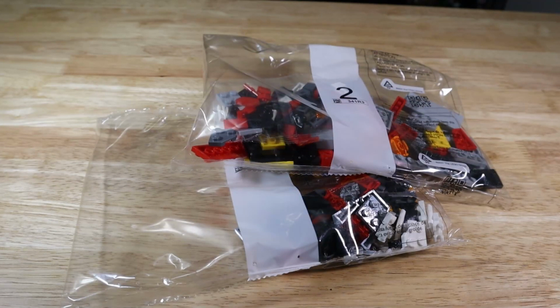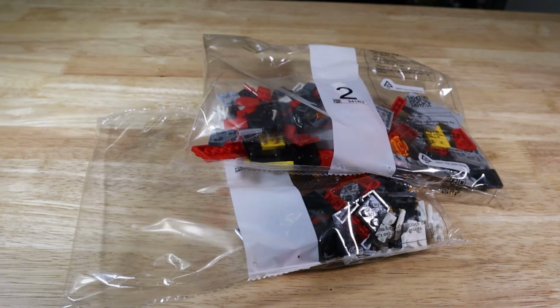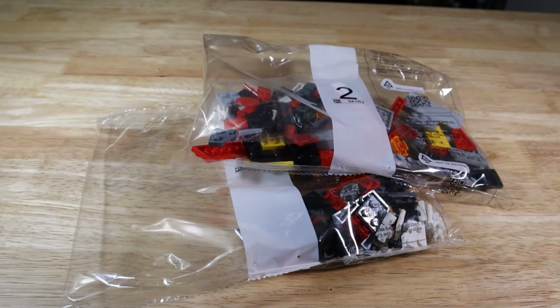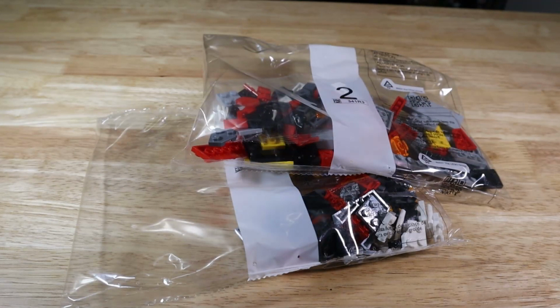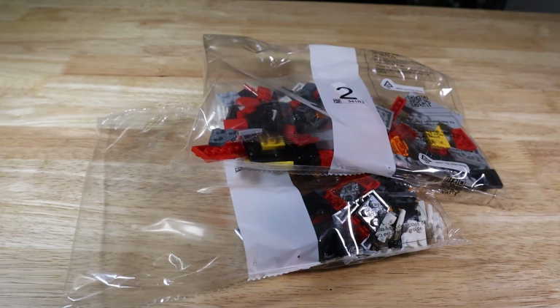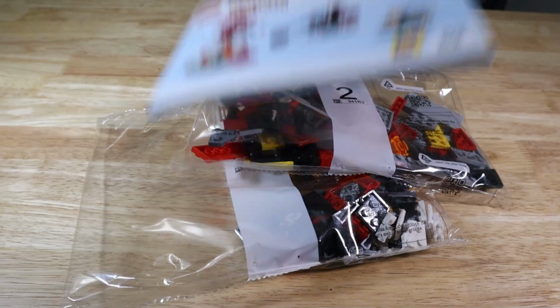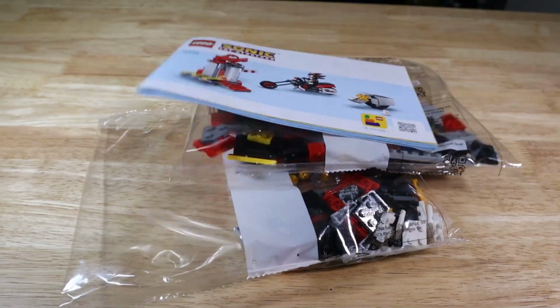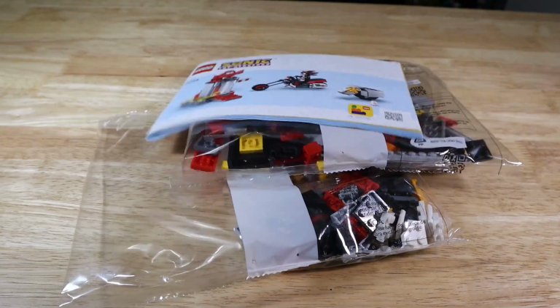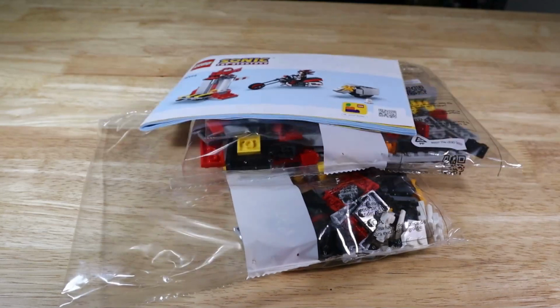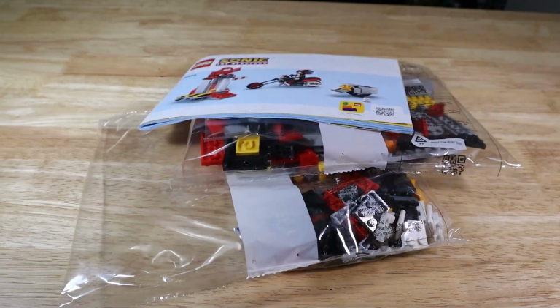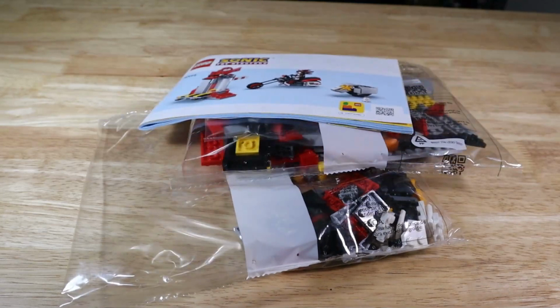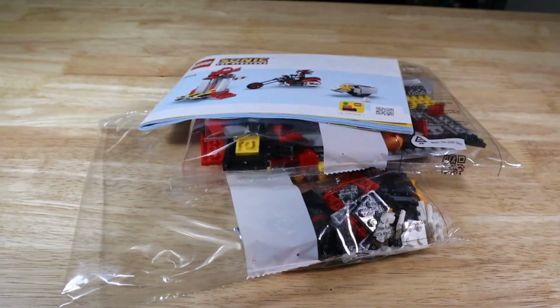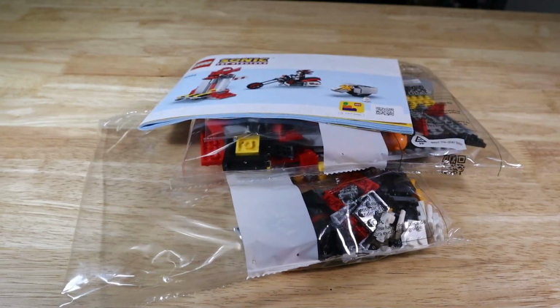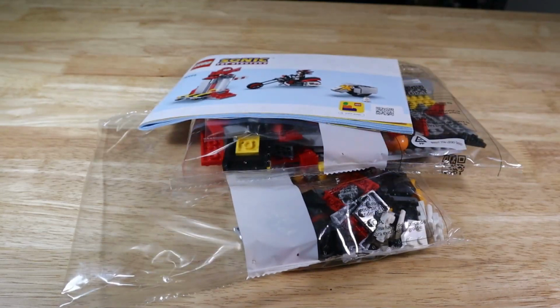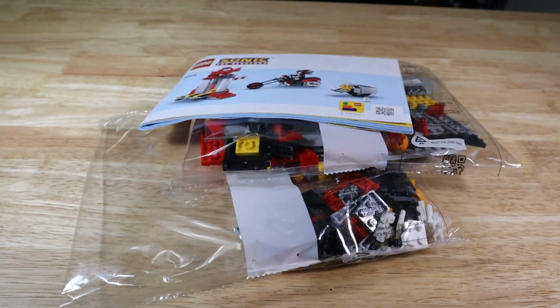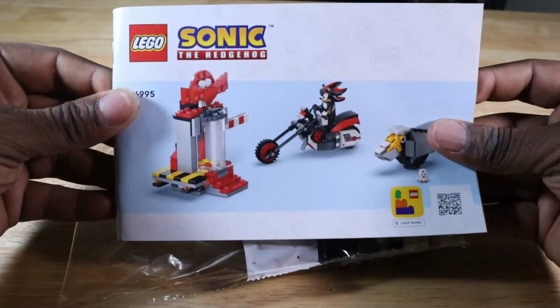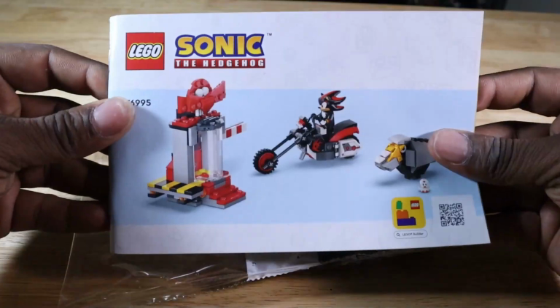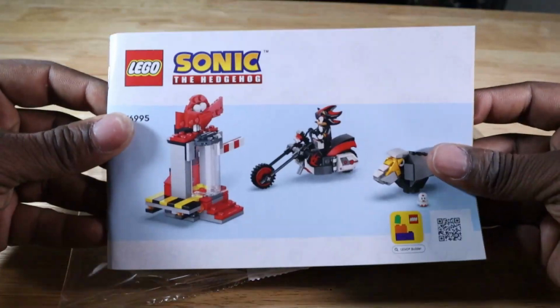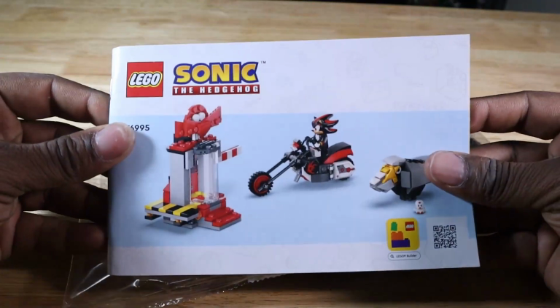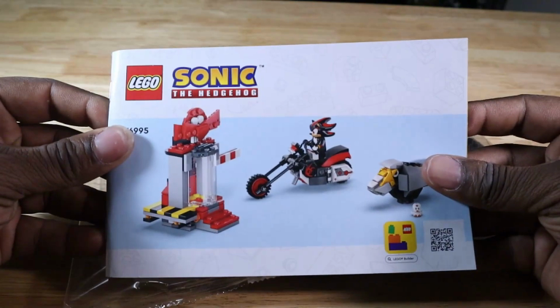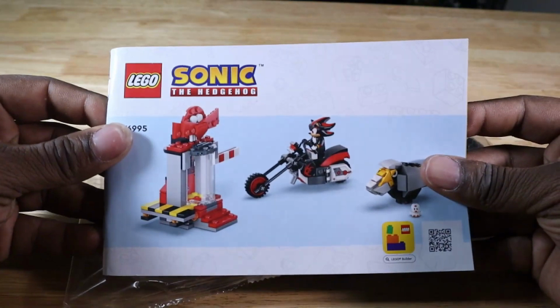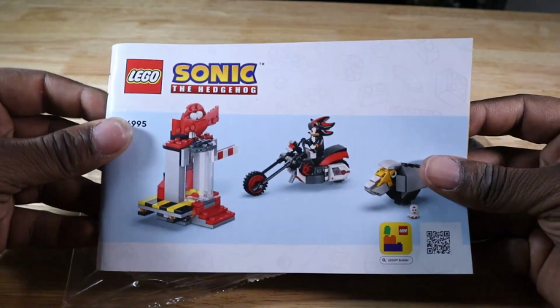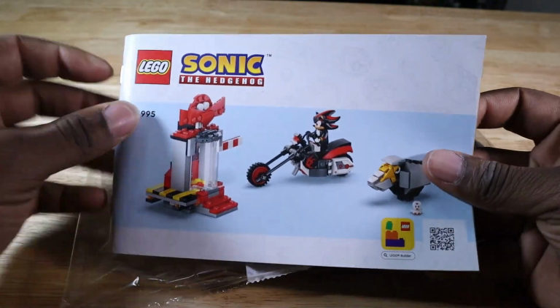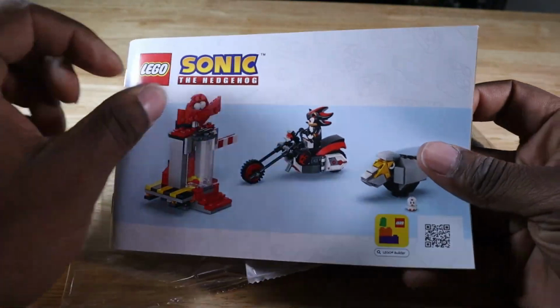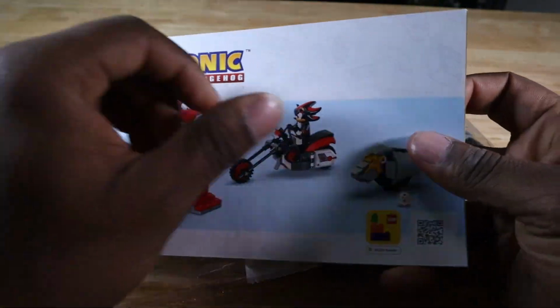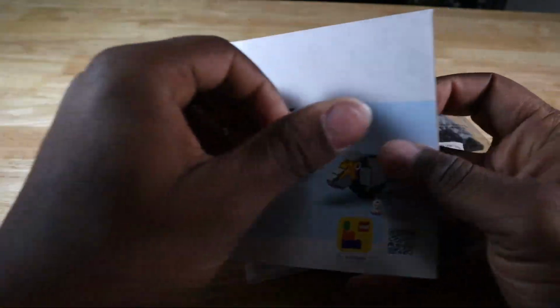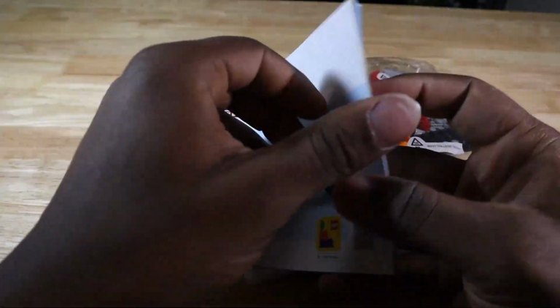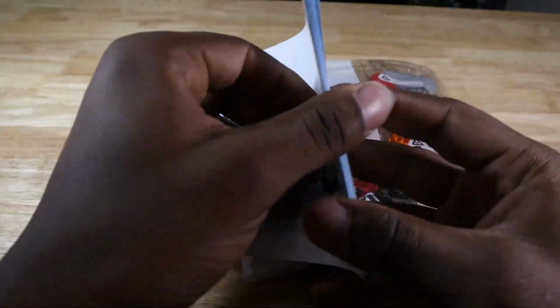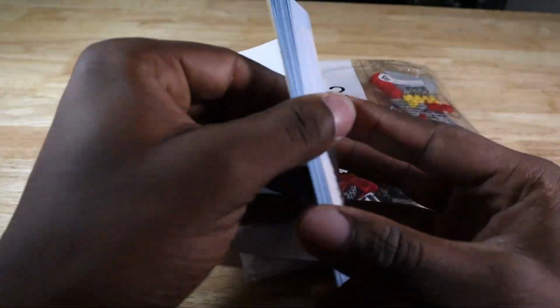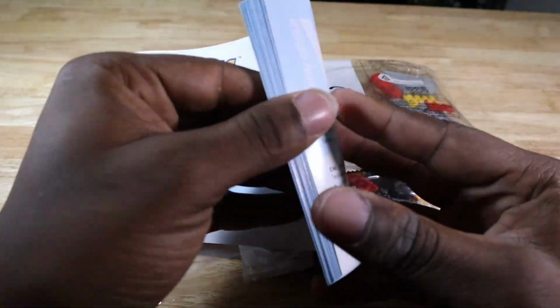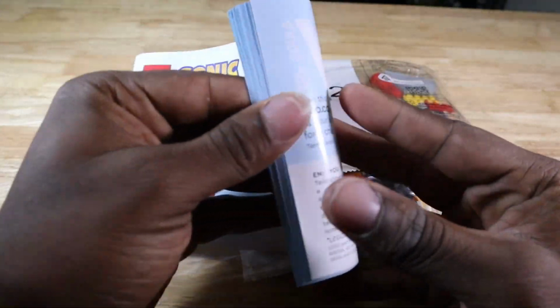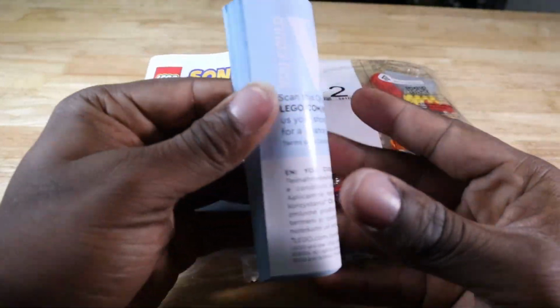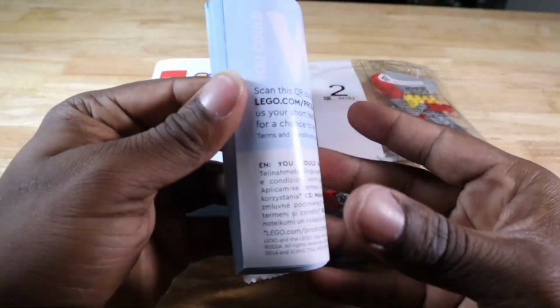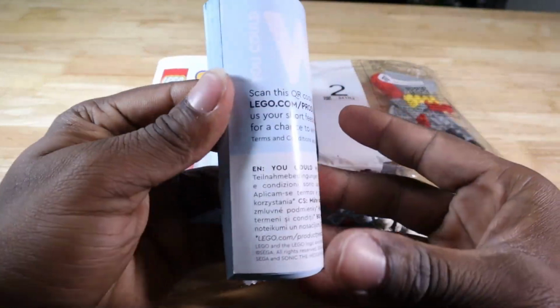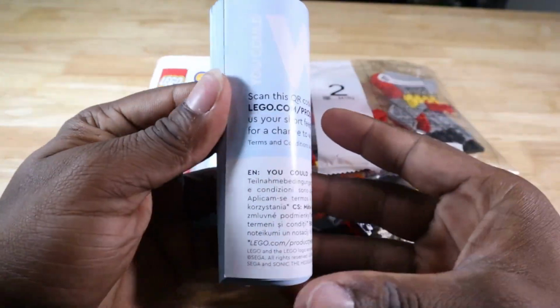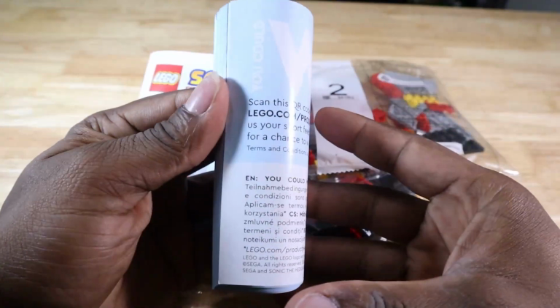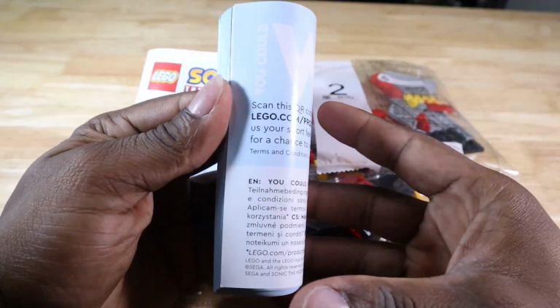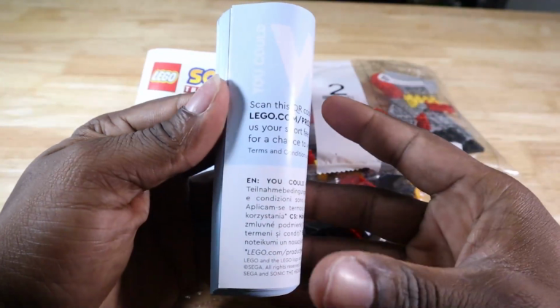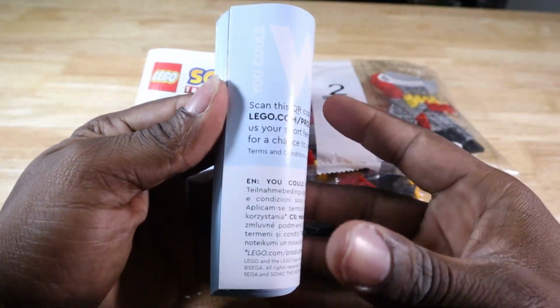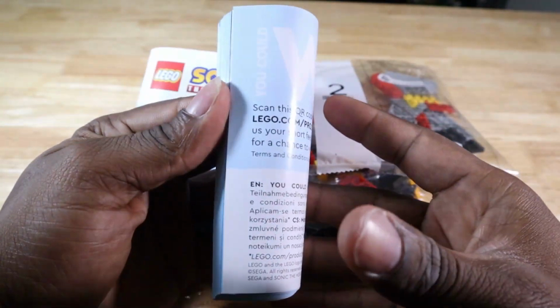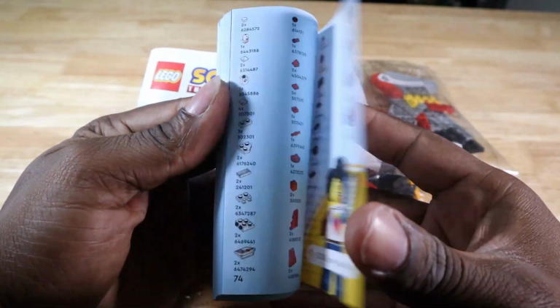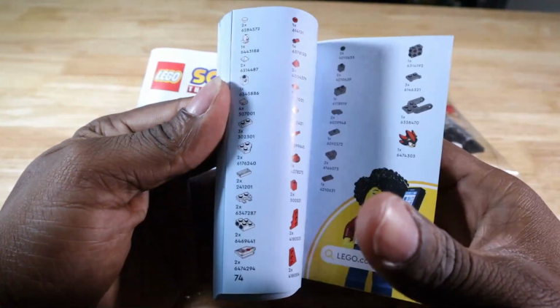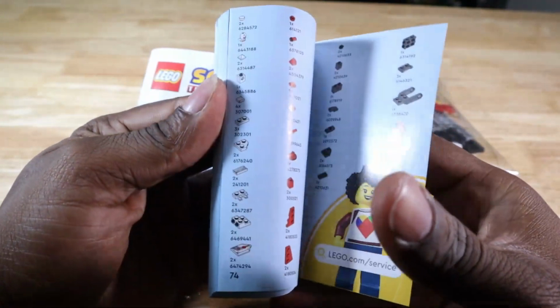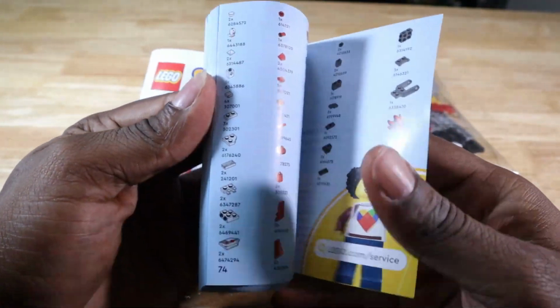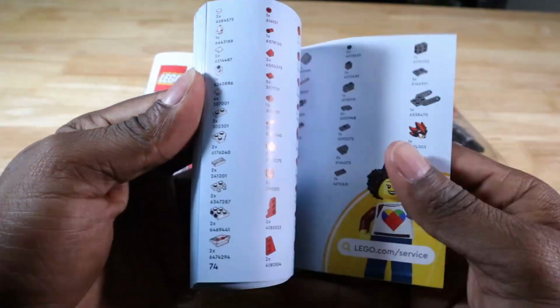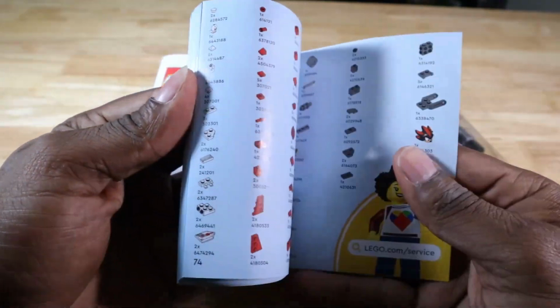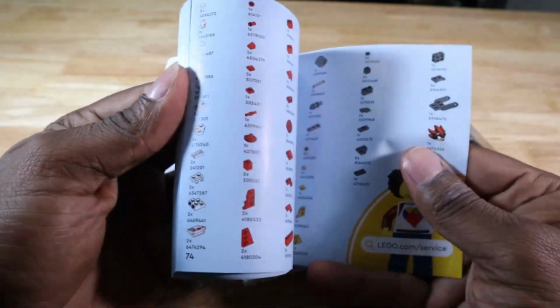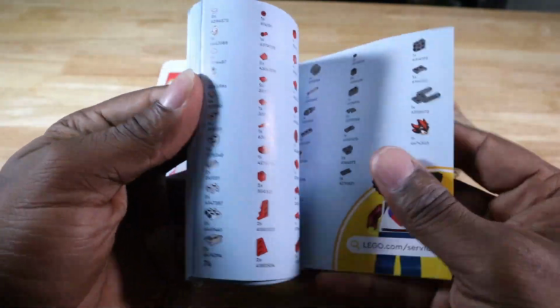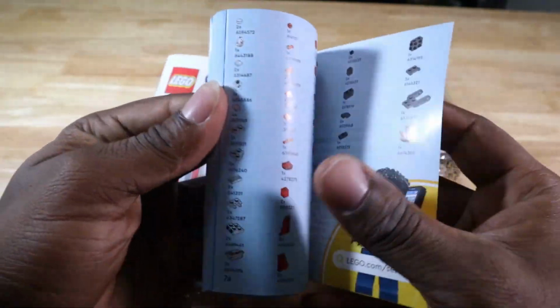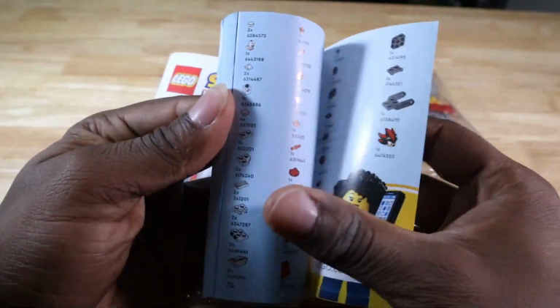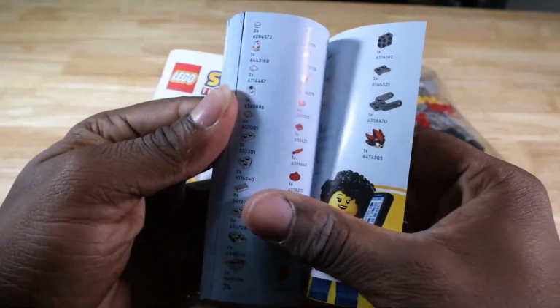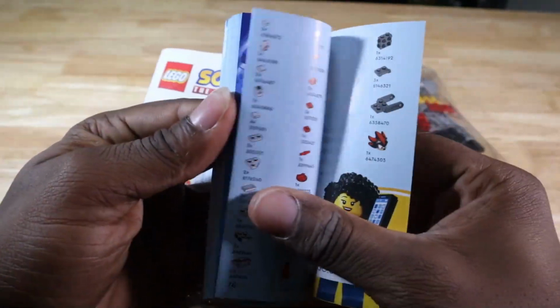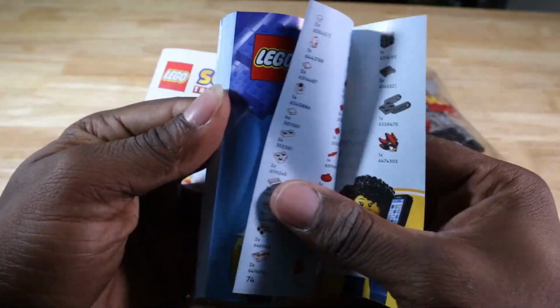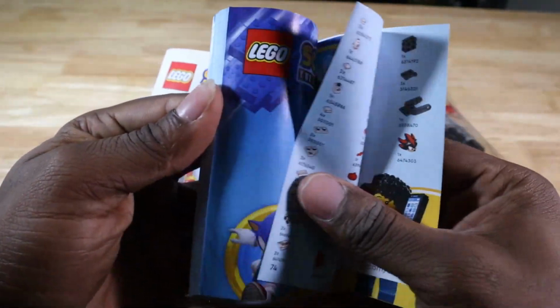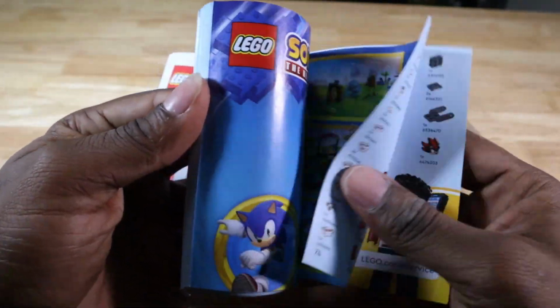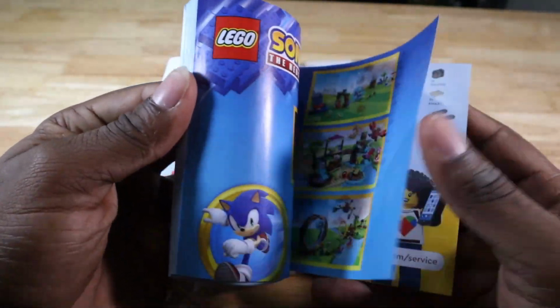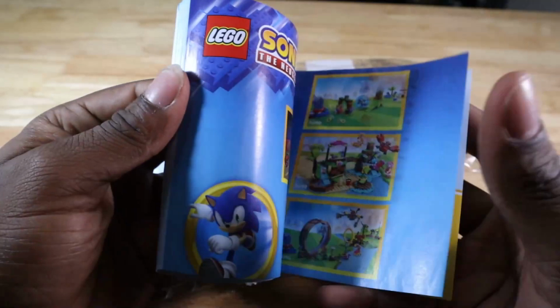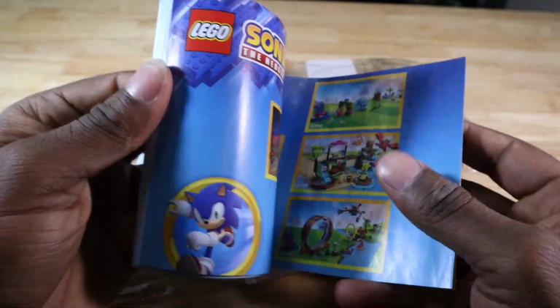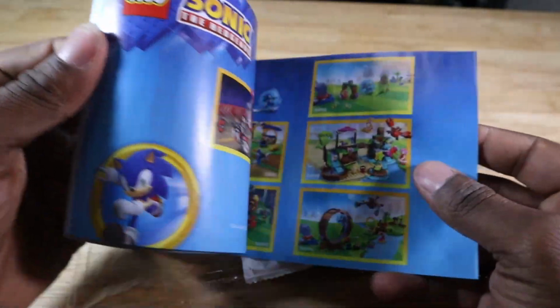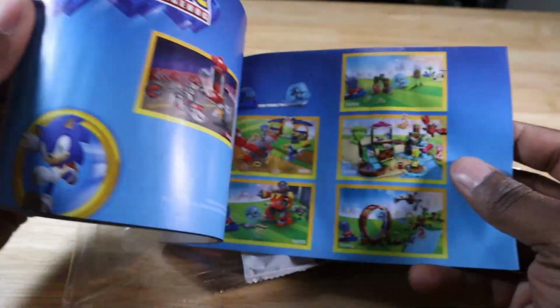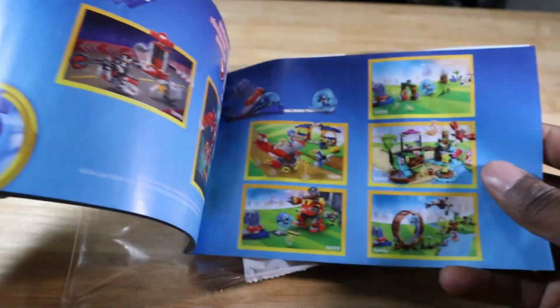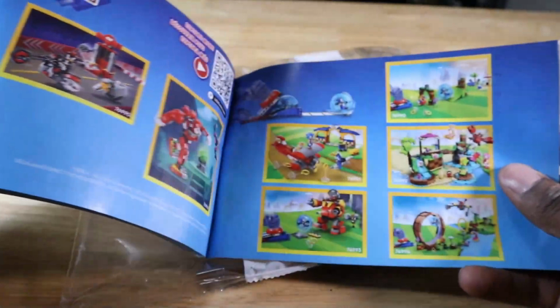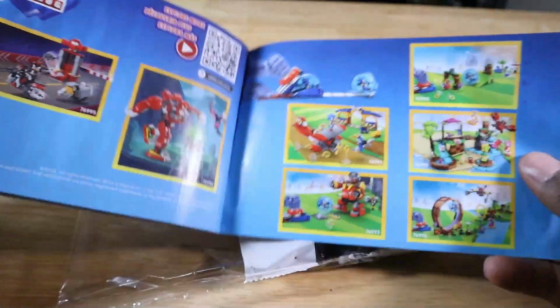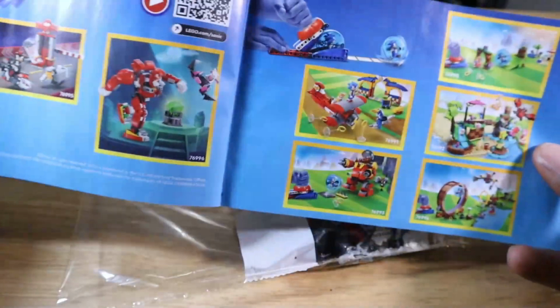Opening the box we're good with two numbered bags and an instruction manual. Nothing particularly special about the instruction manual — just your standard instruction manual with some advertisement material and the typical instructions.